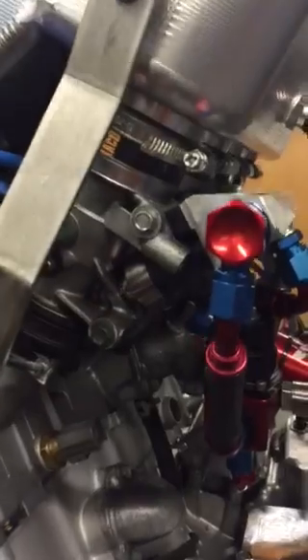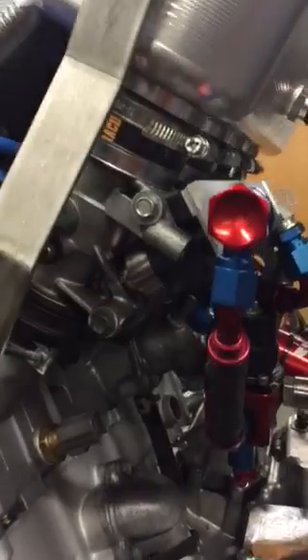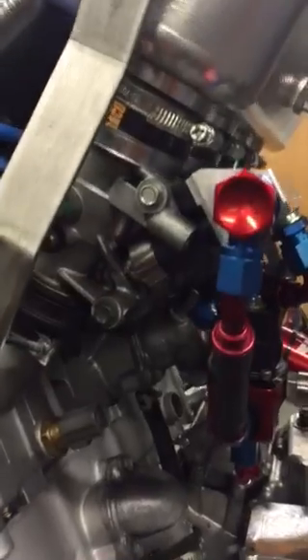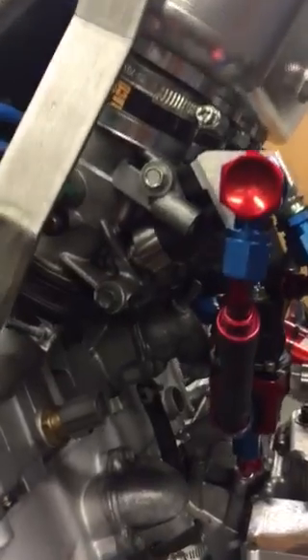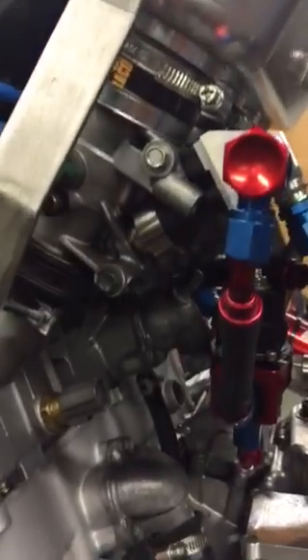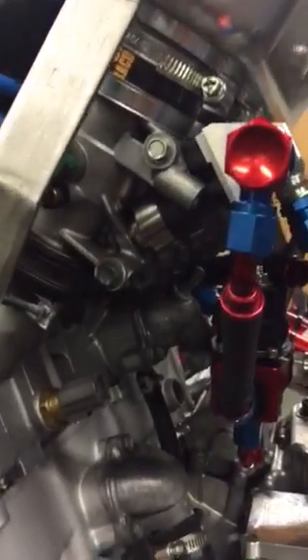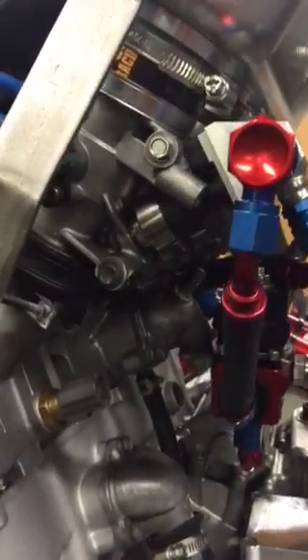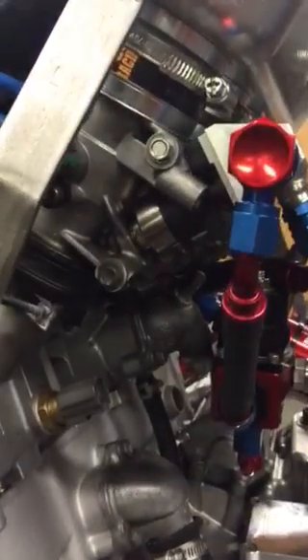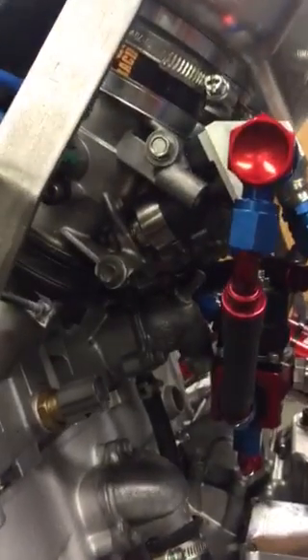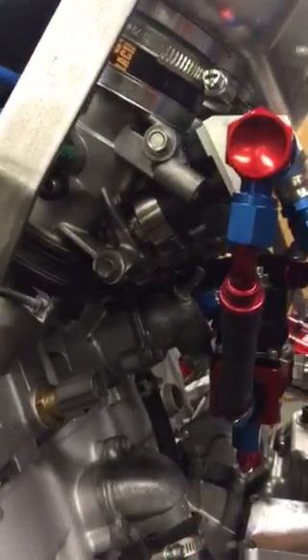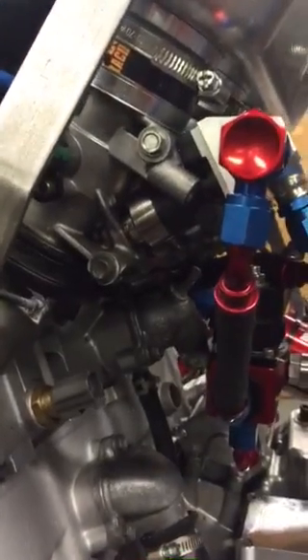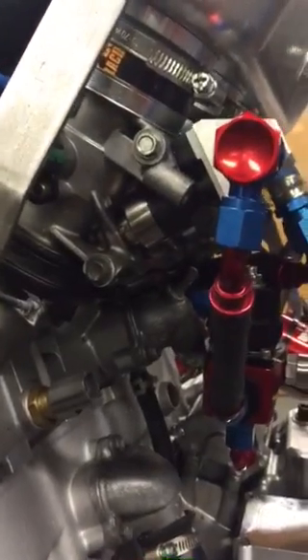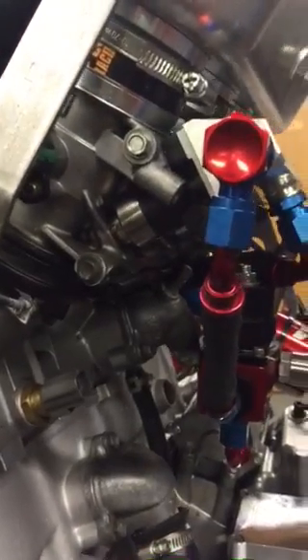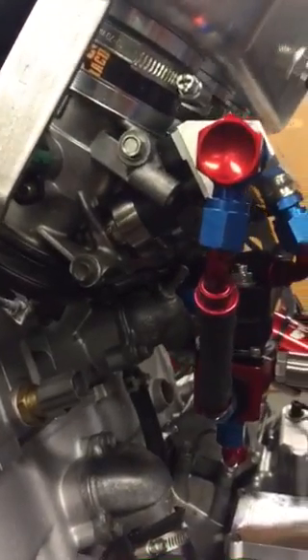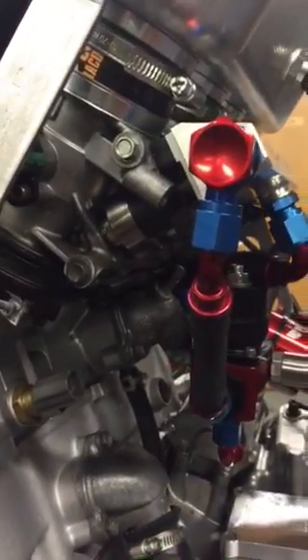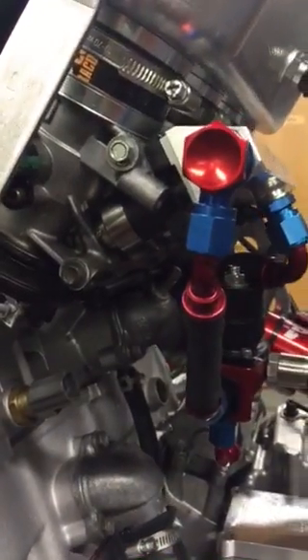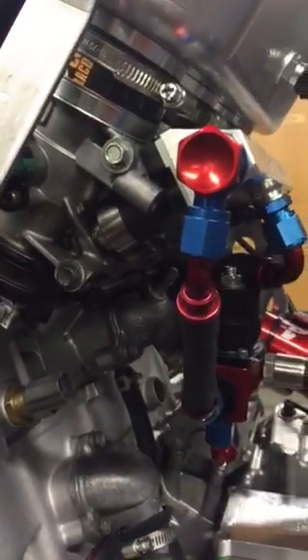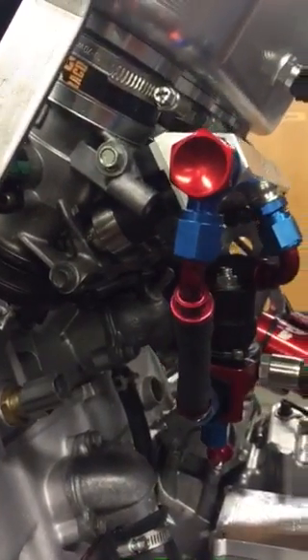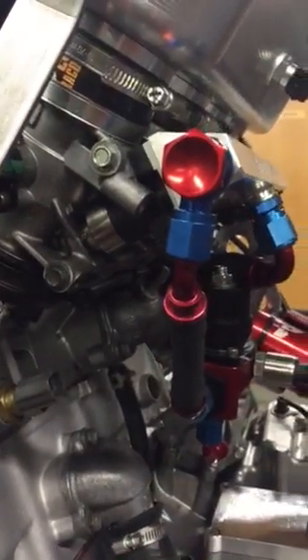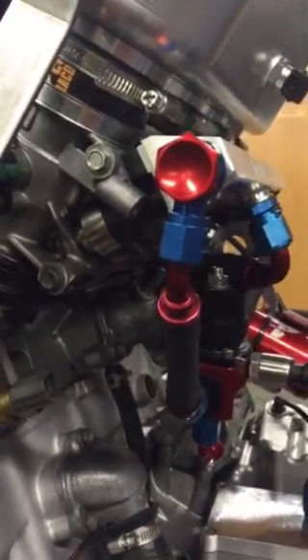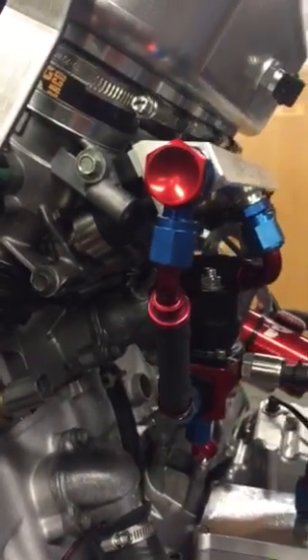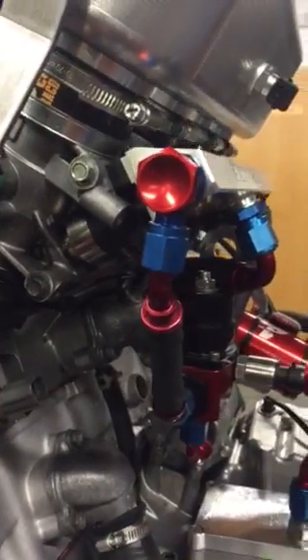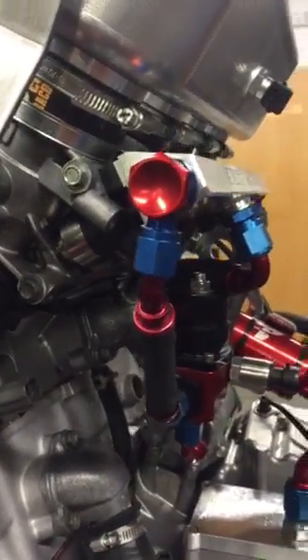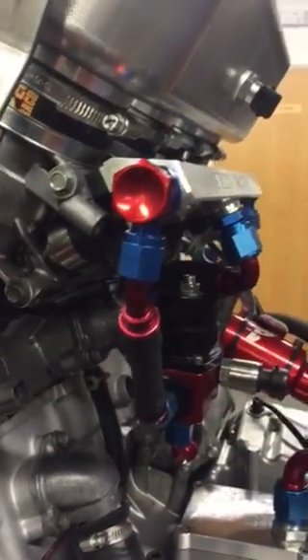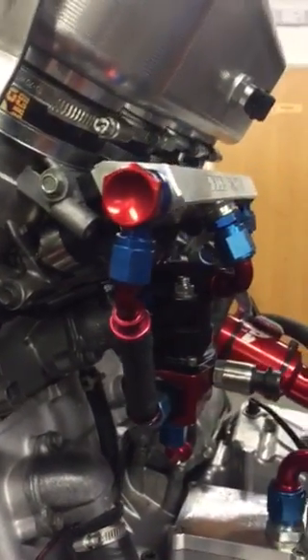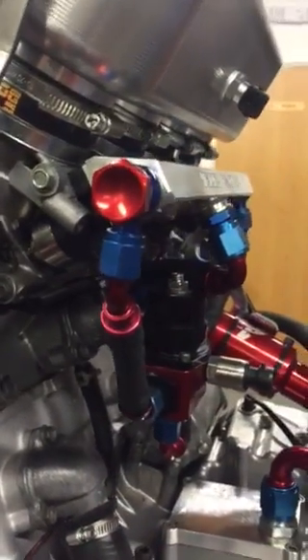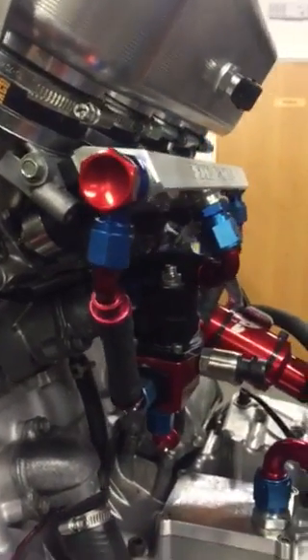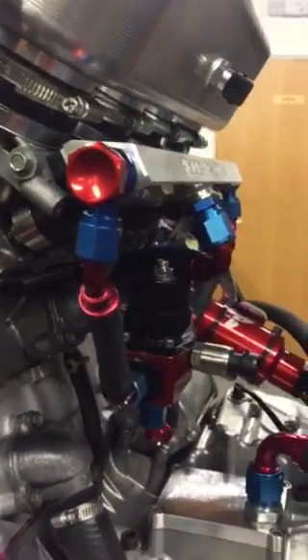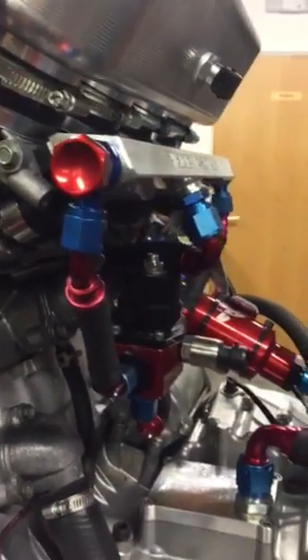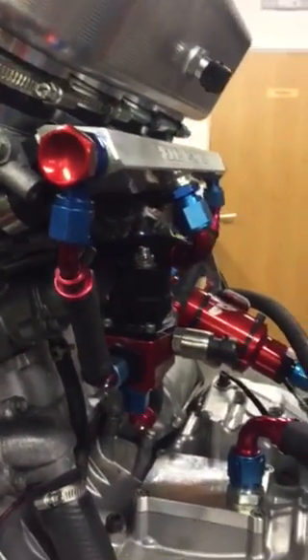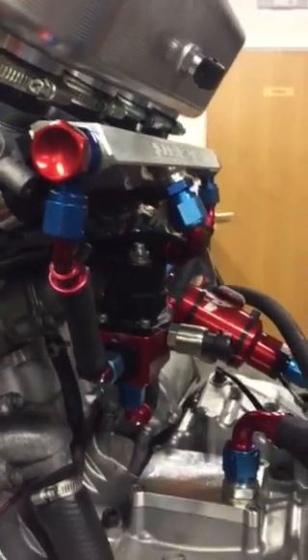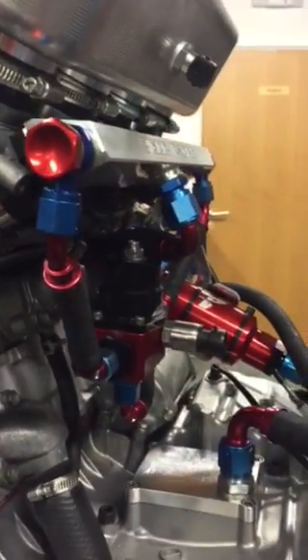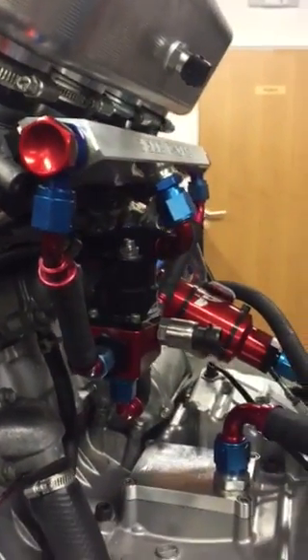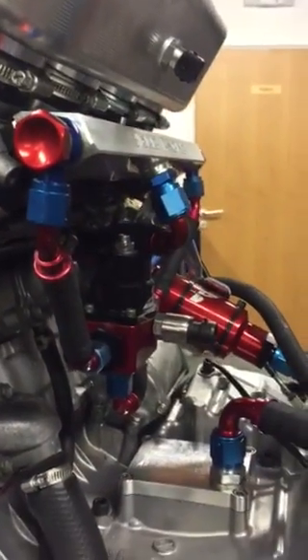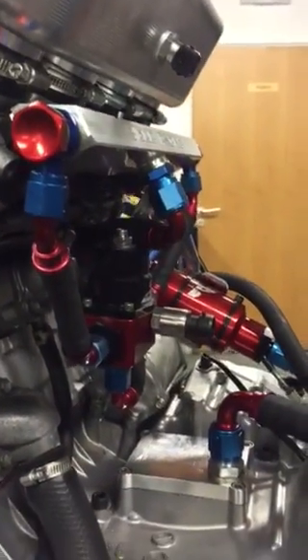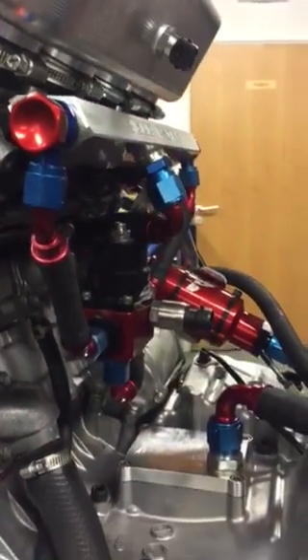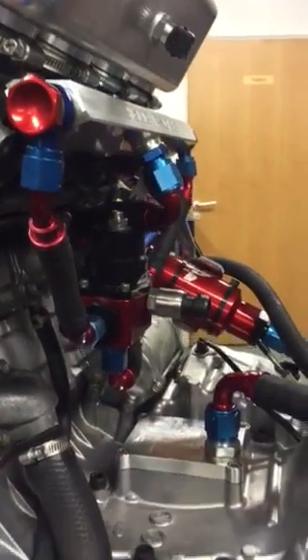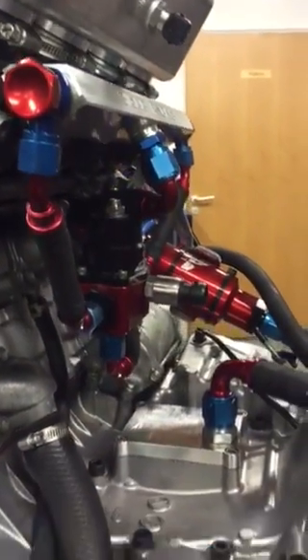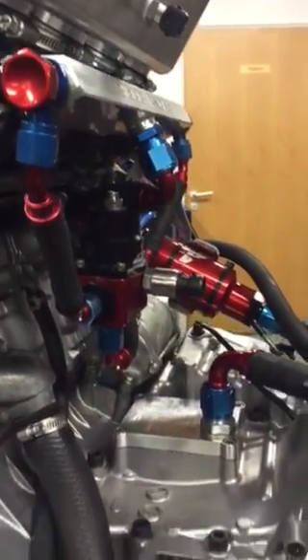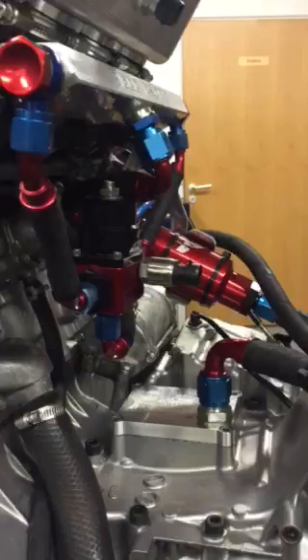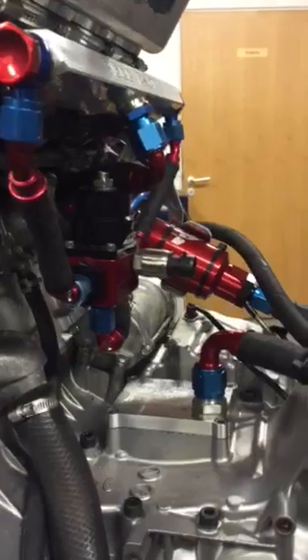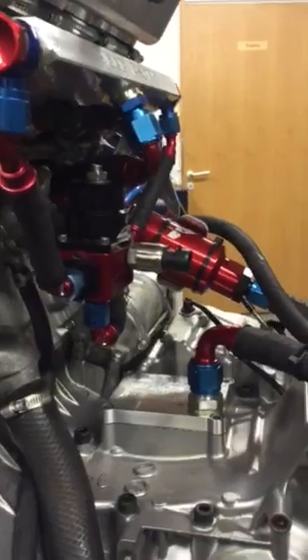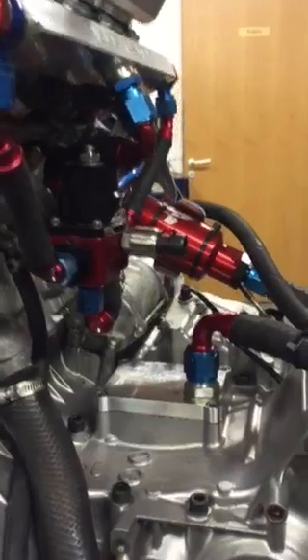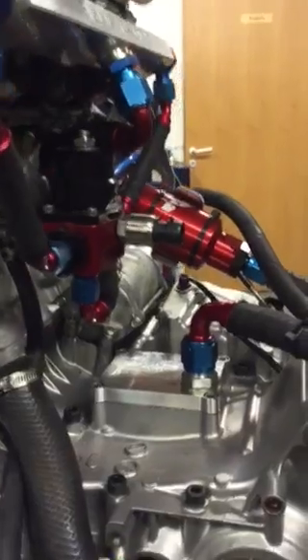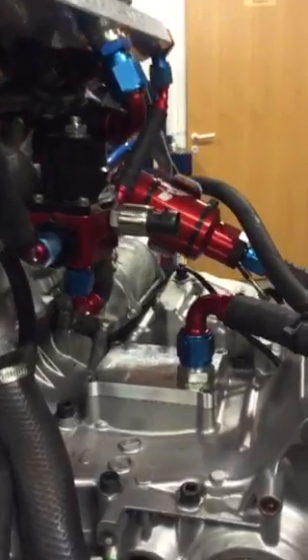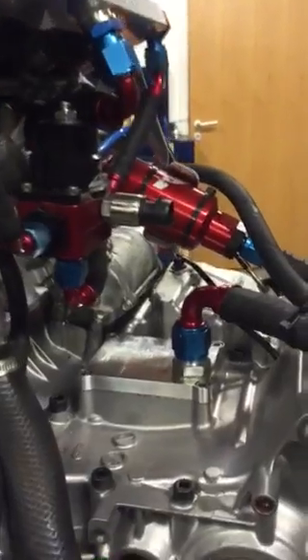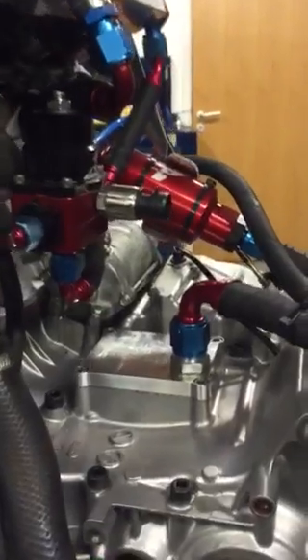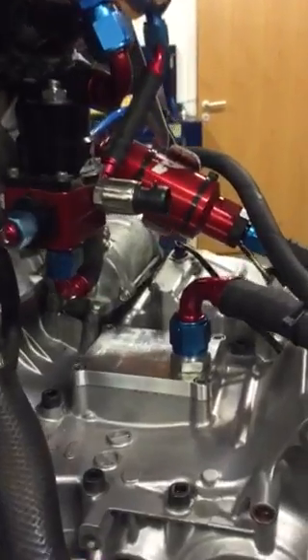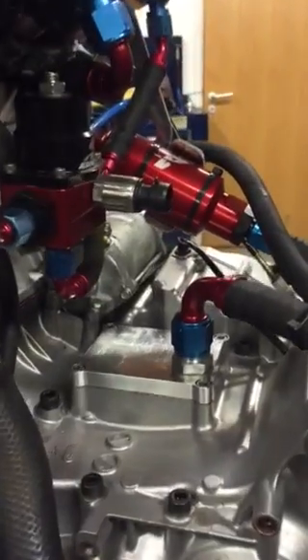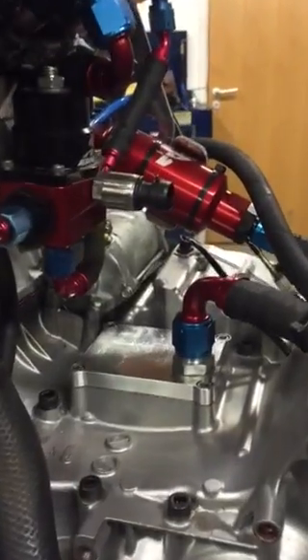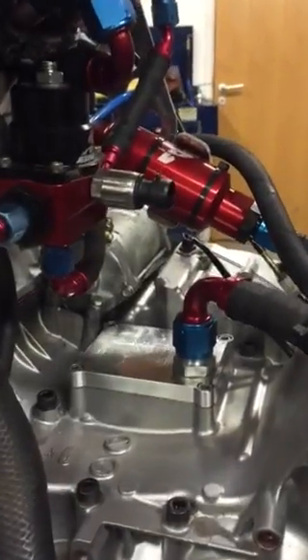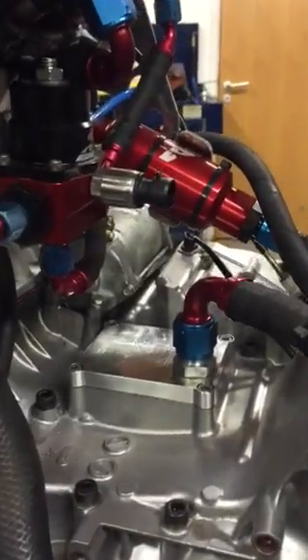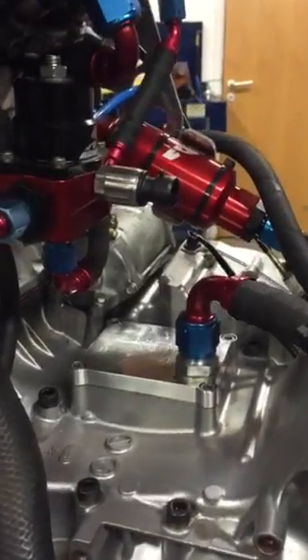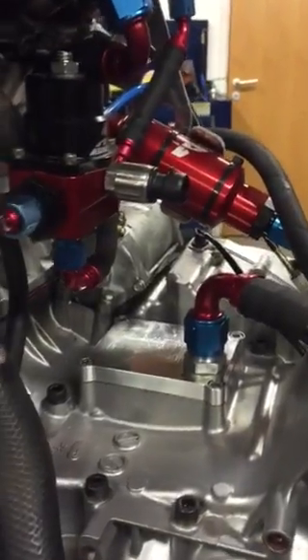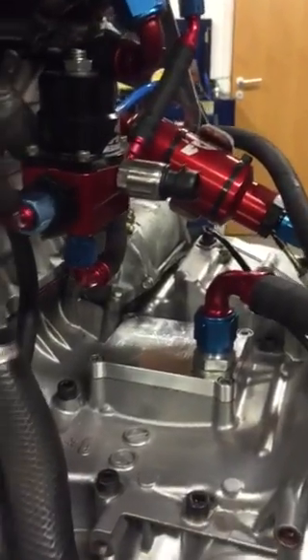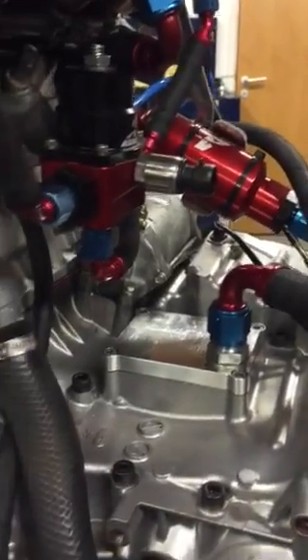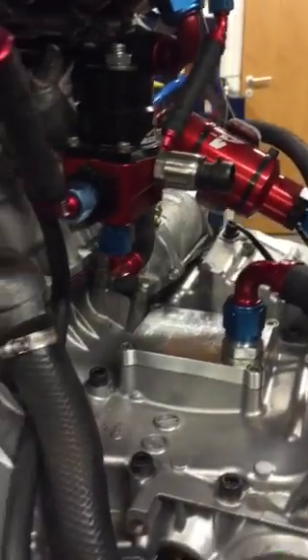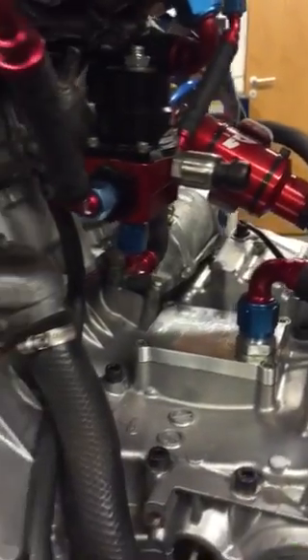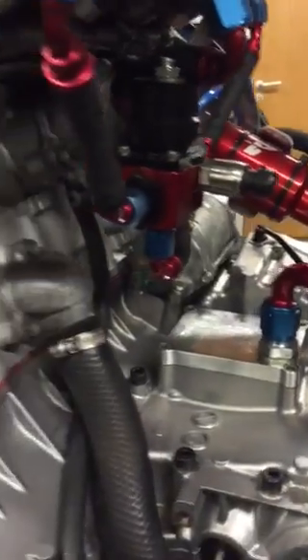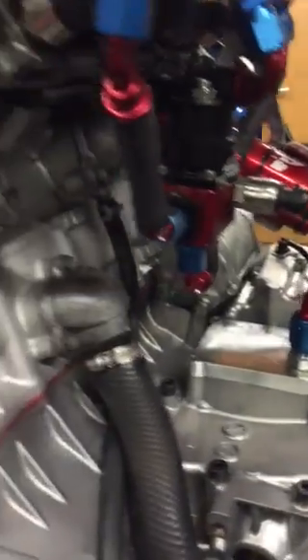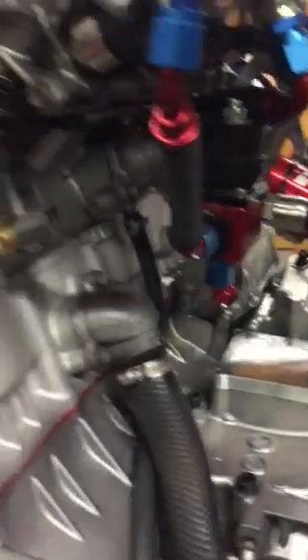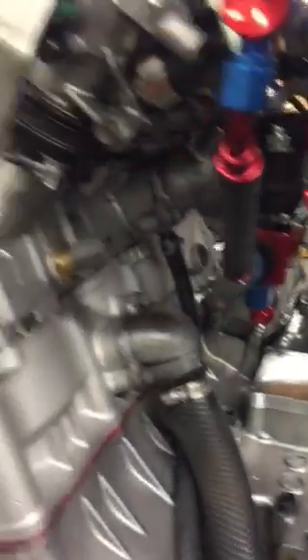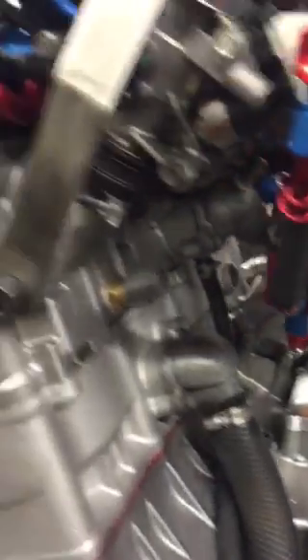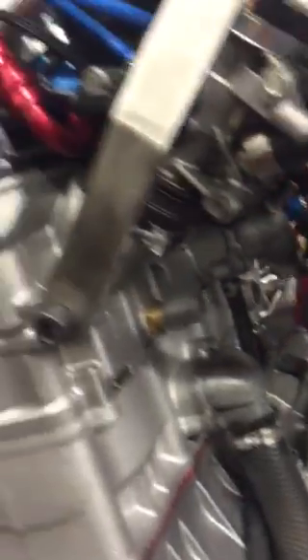Stainless steel plenum straps, Holley fuel injectors, Air Equip hoses and fittings, and a low-profile crankcase breather.